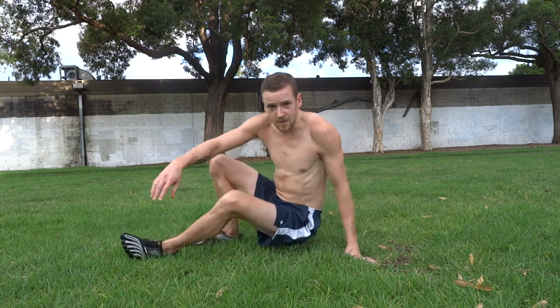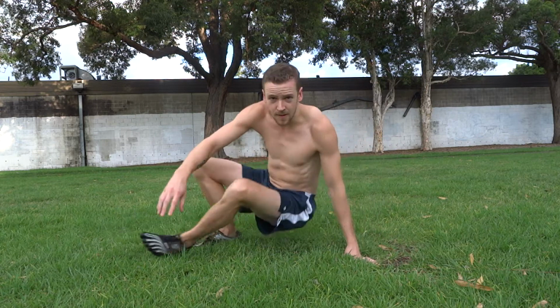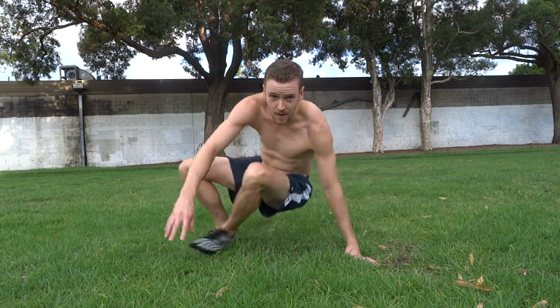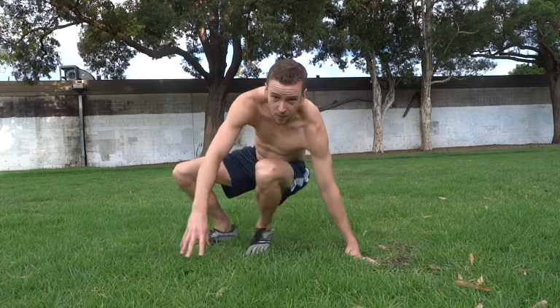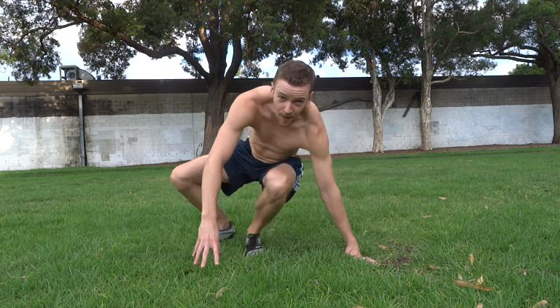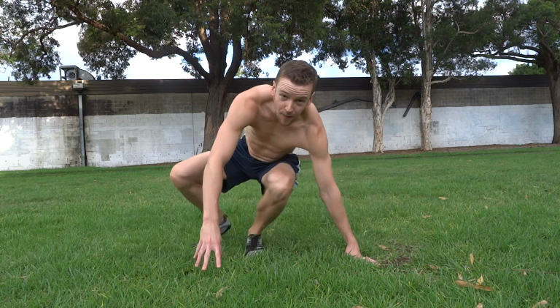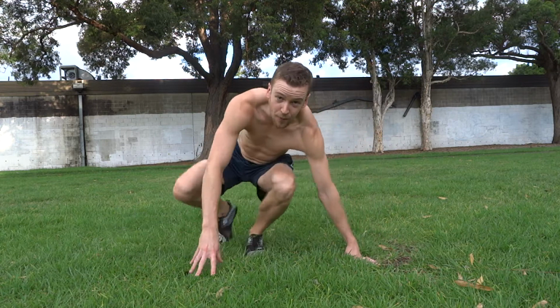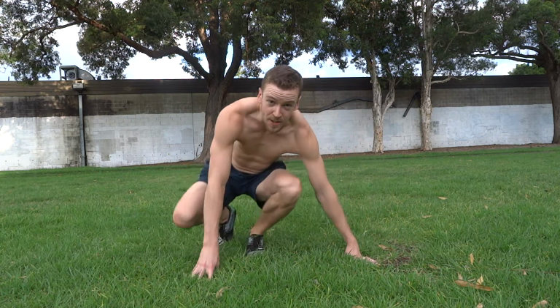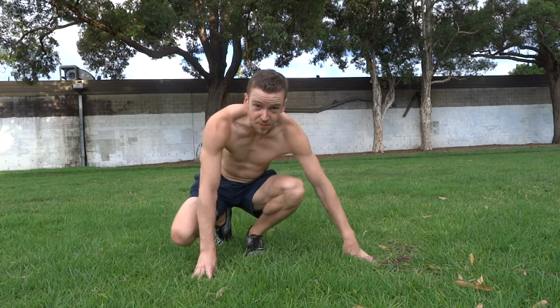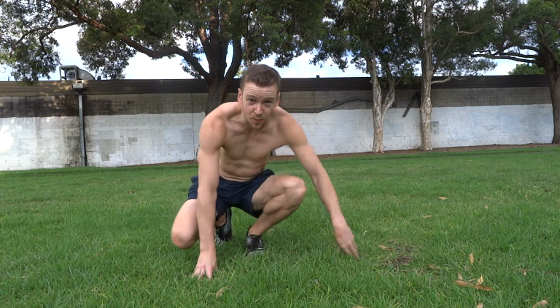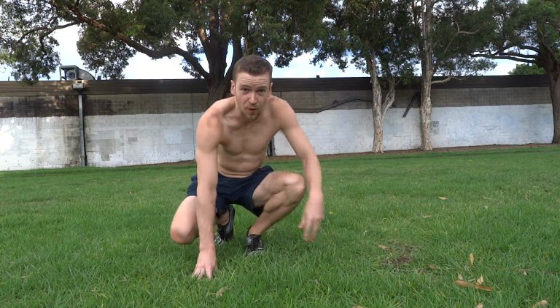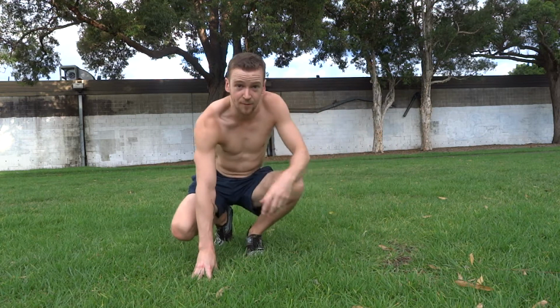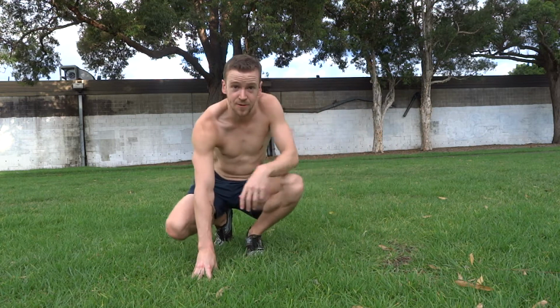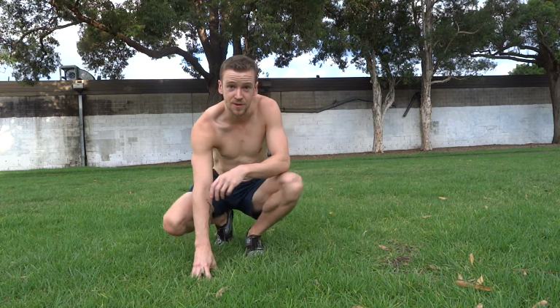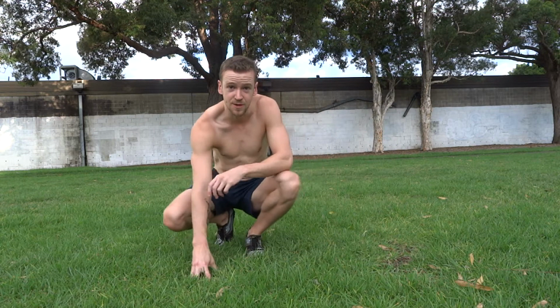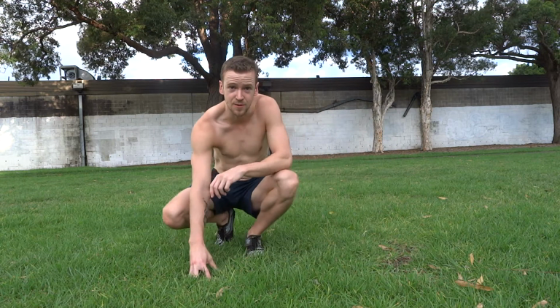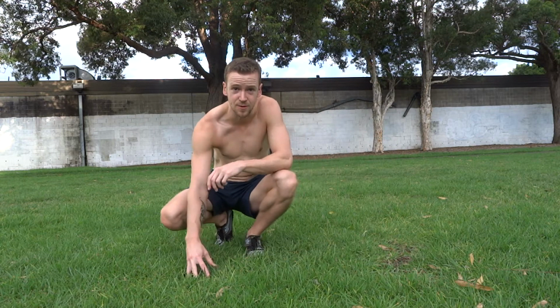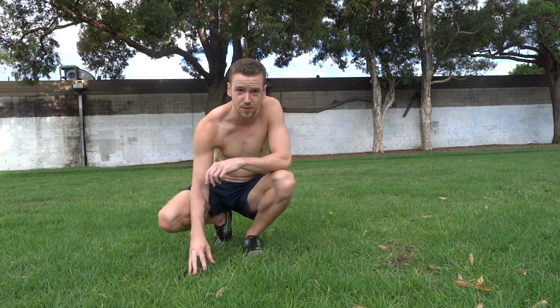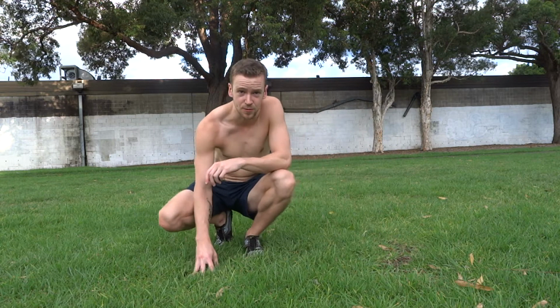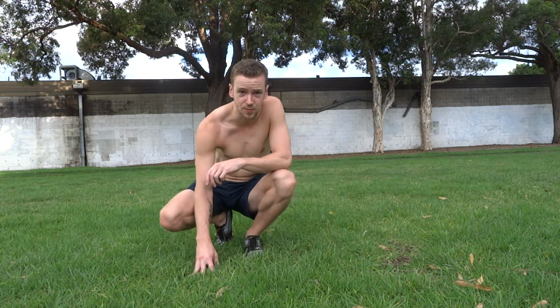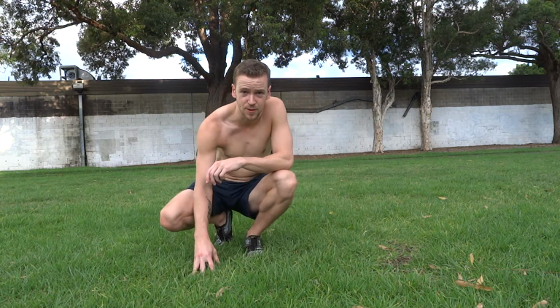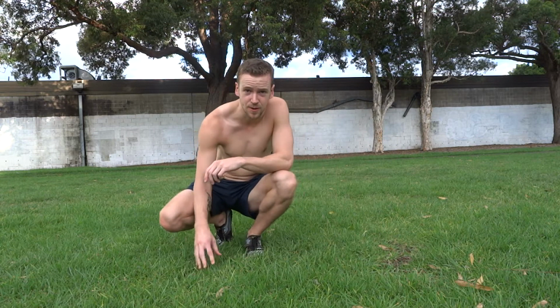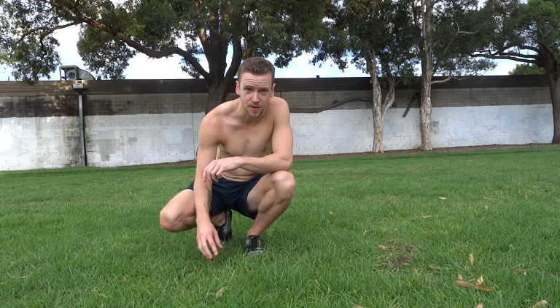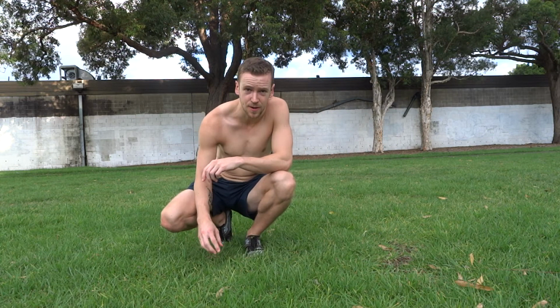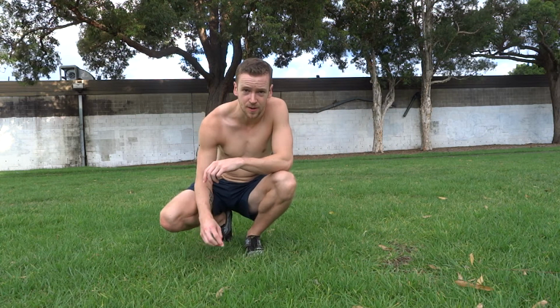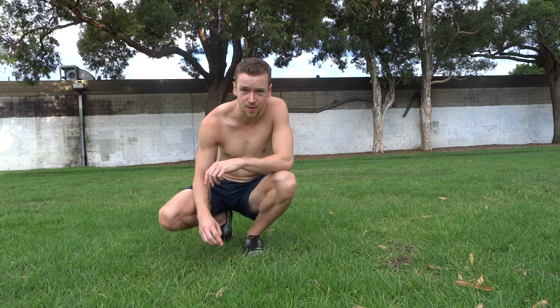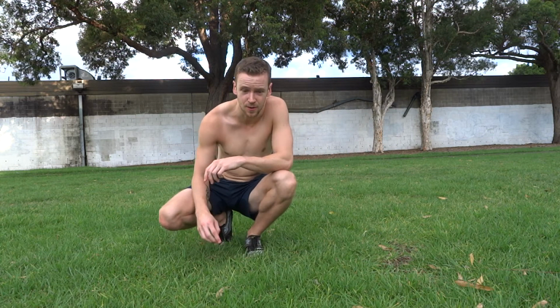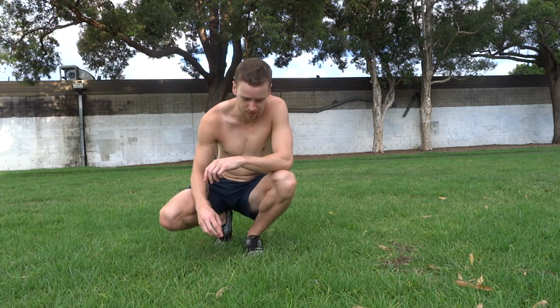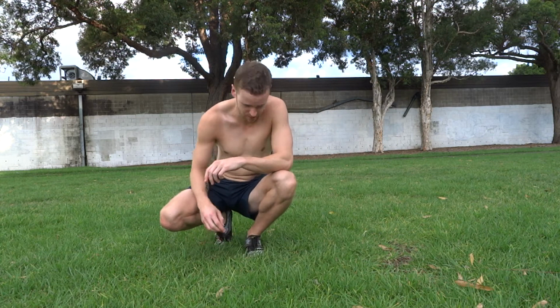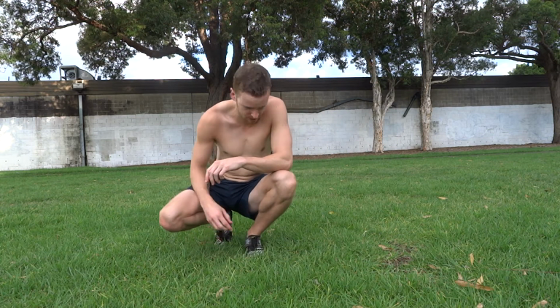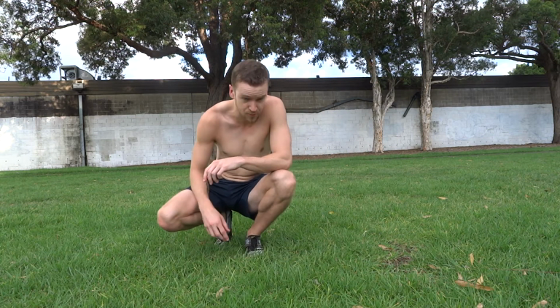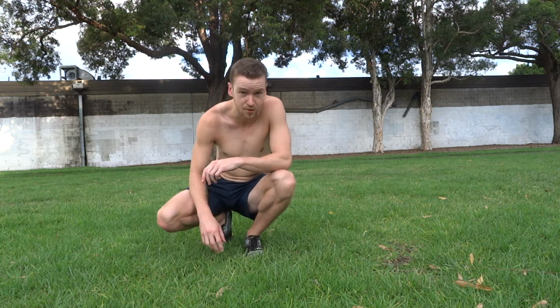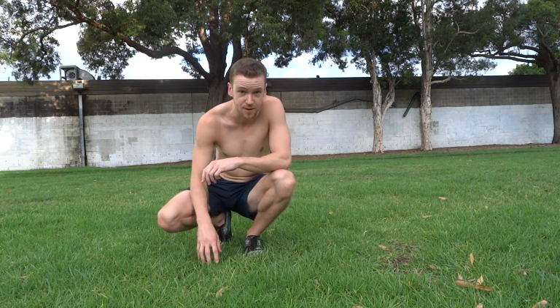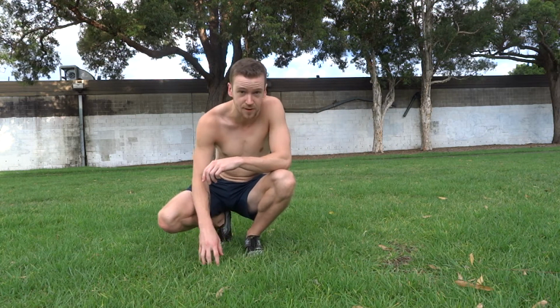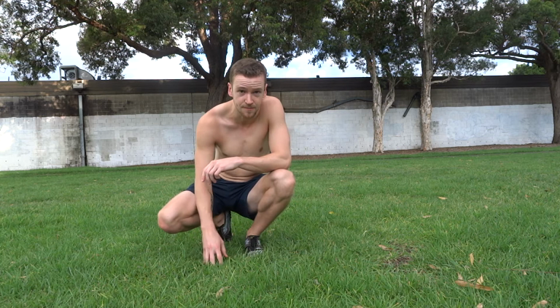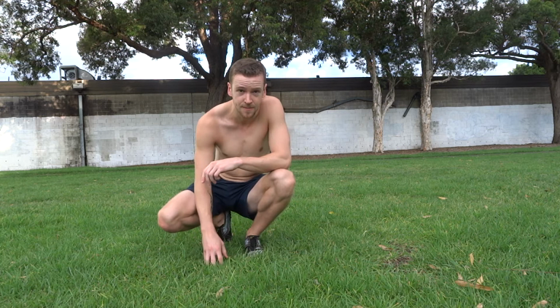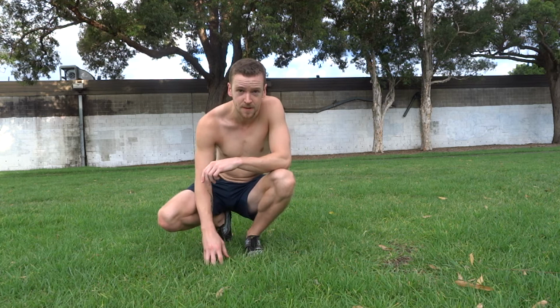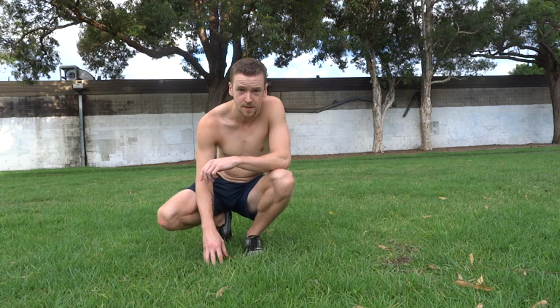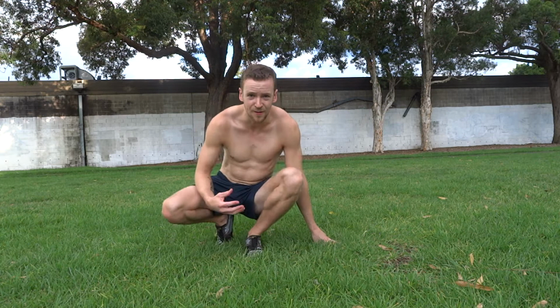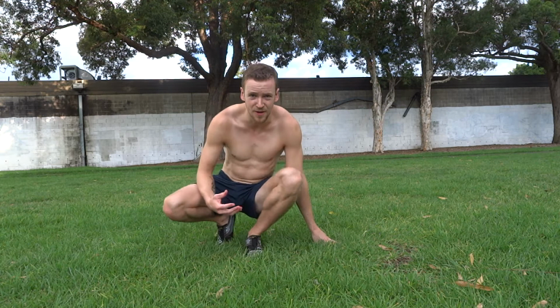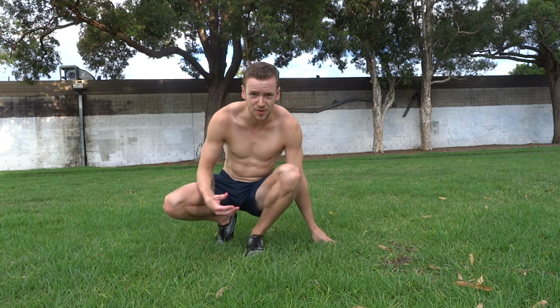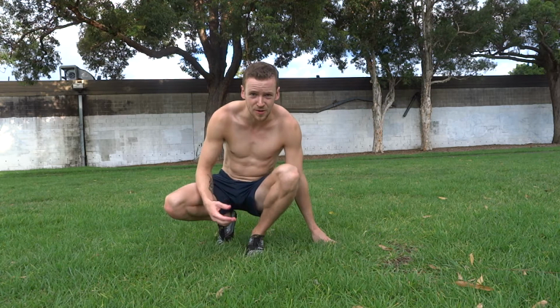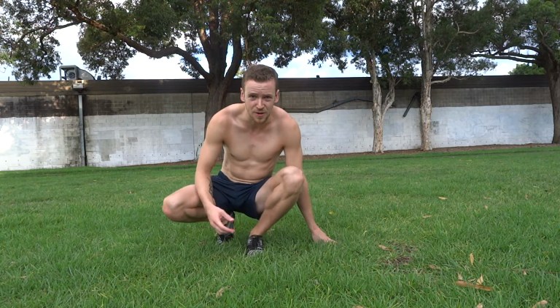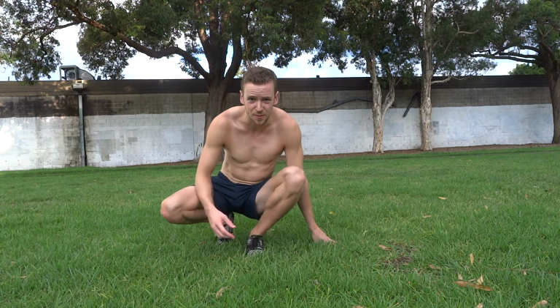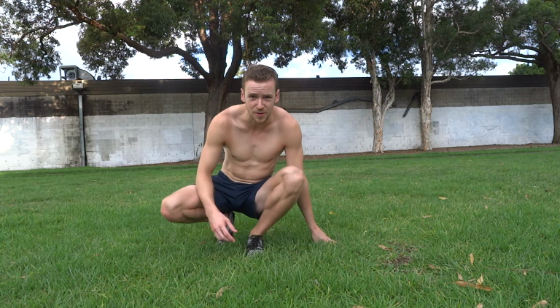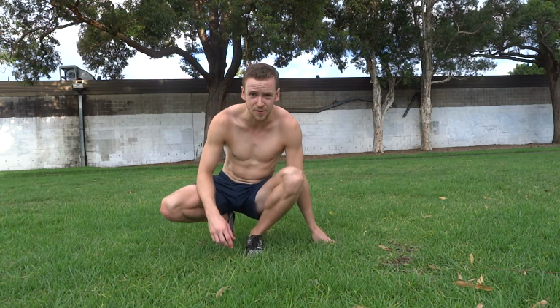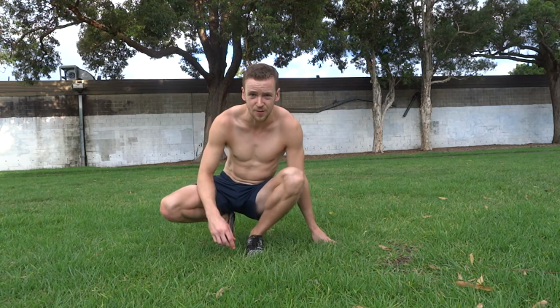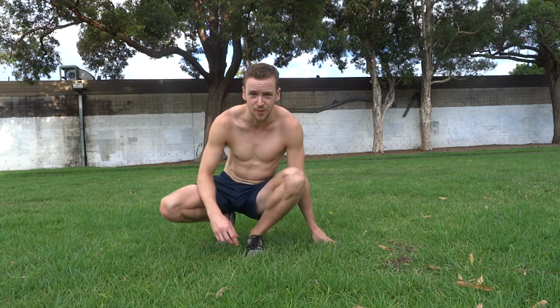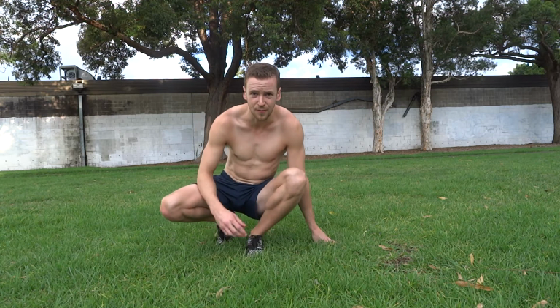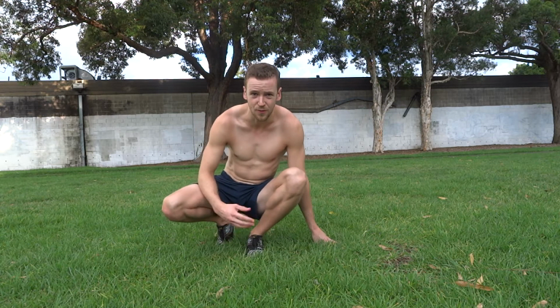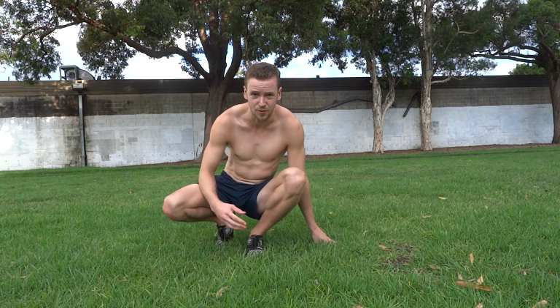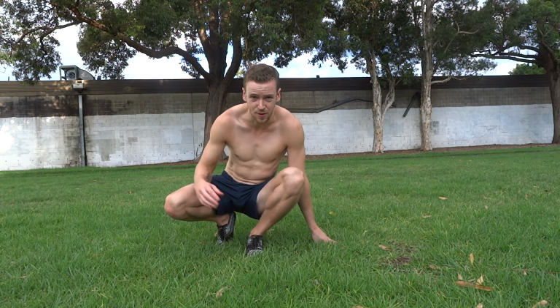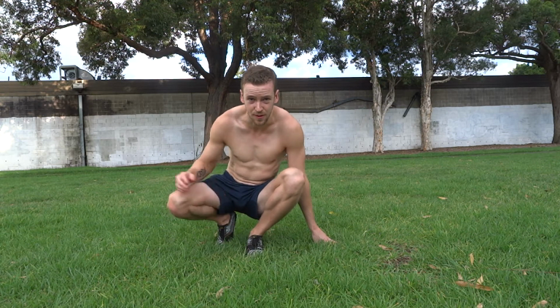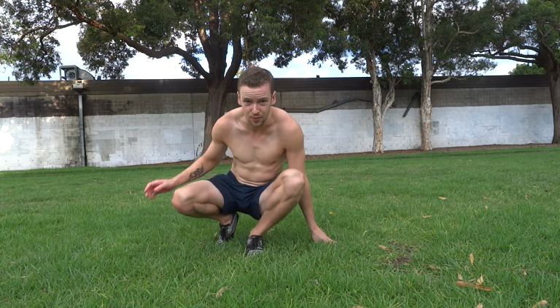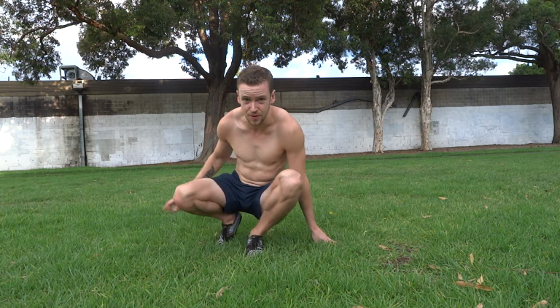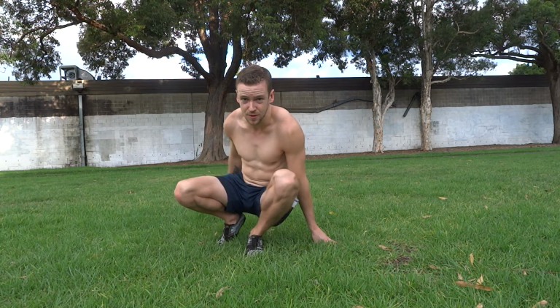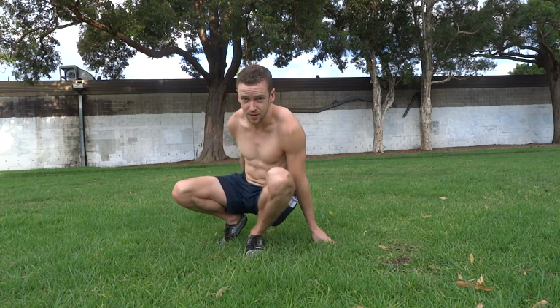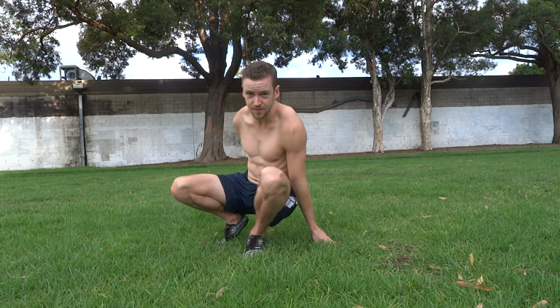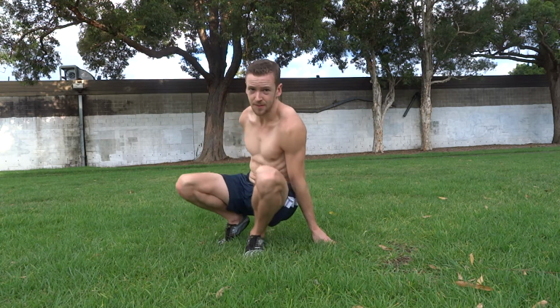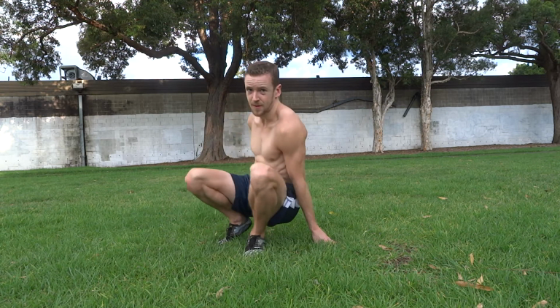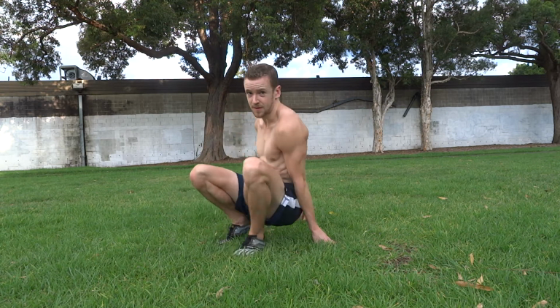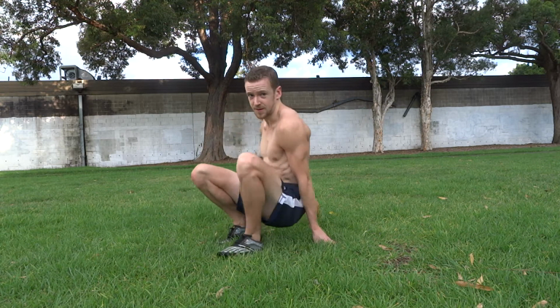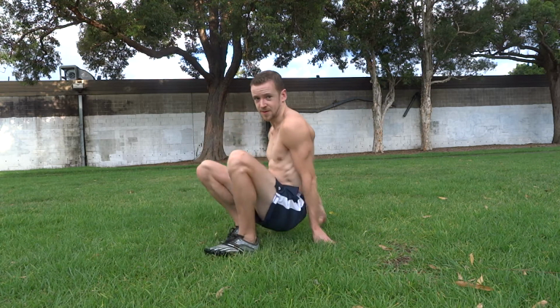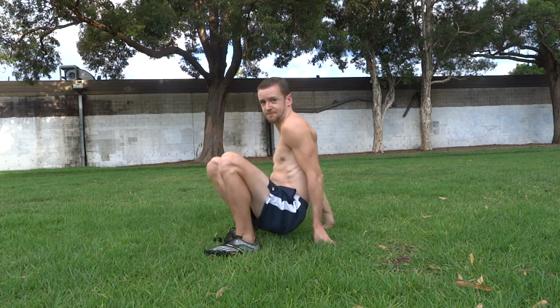That will then place more emphasis on your glutes and your hamstrings. Eventually you'll be able to do a full straight bridge like this.